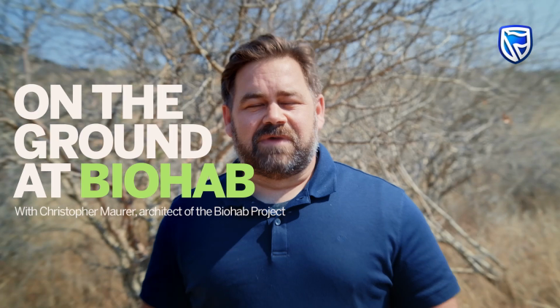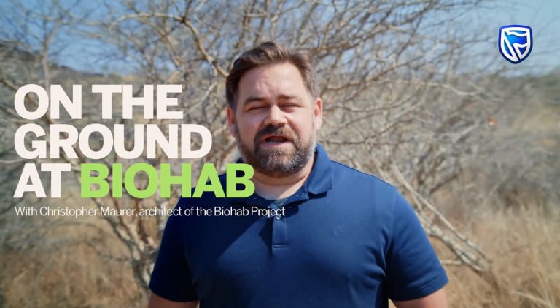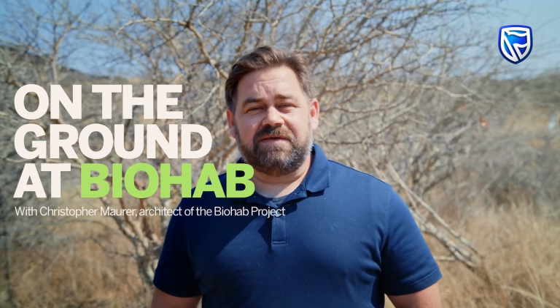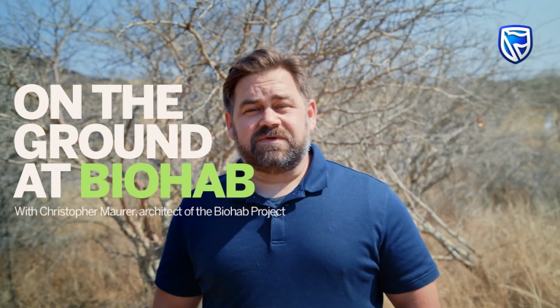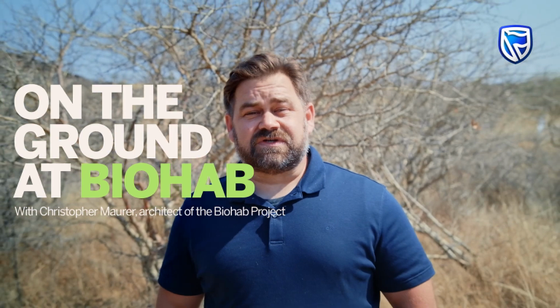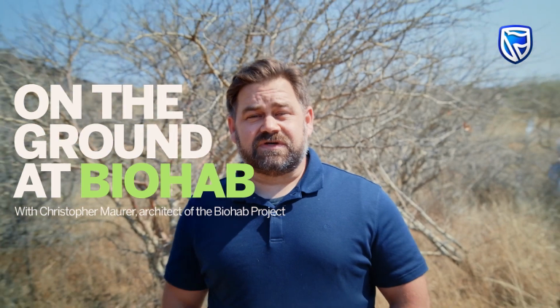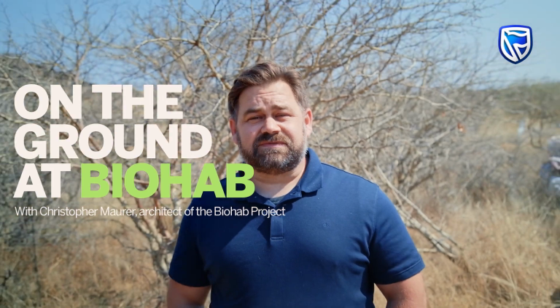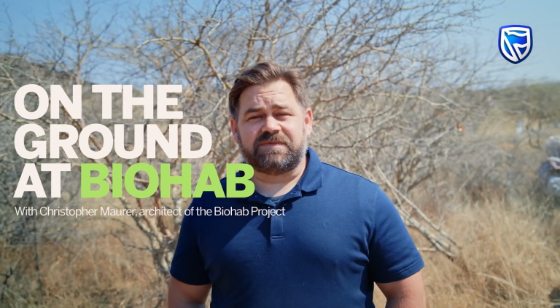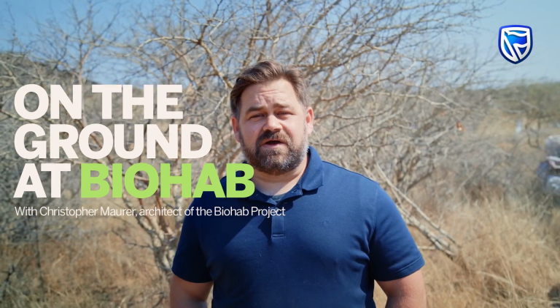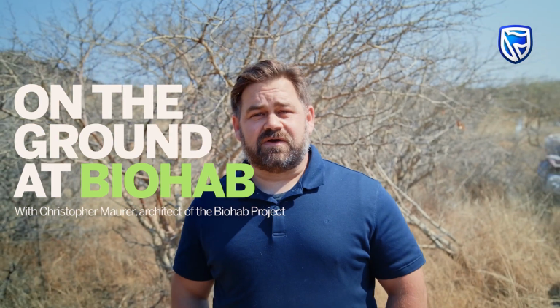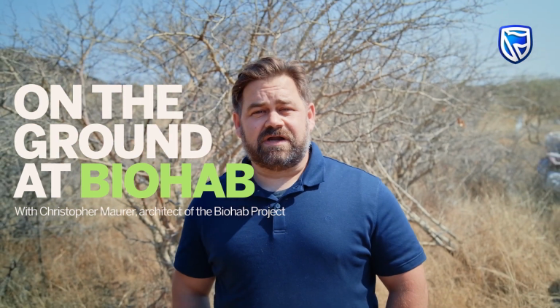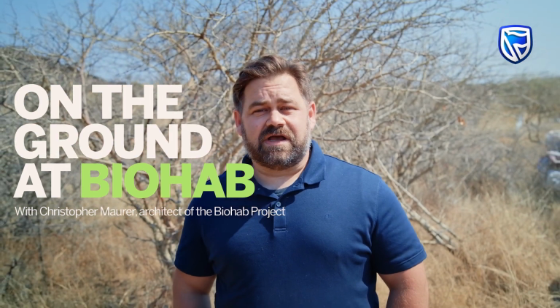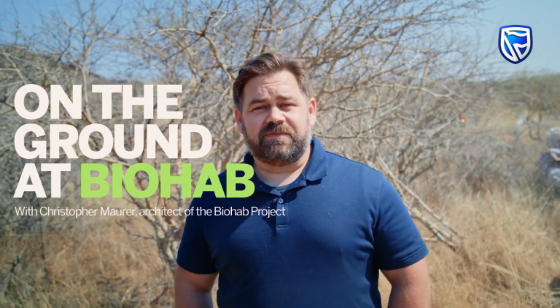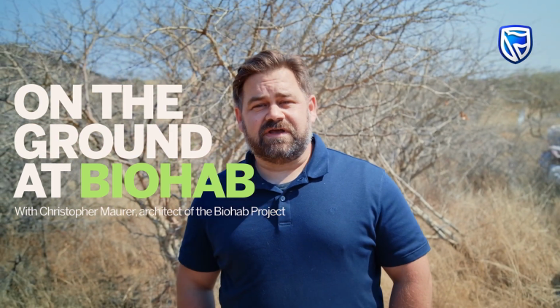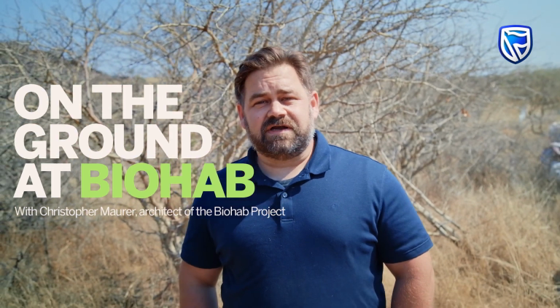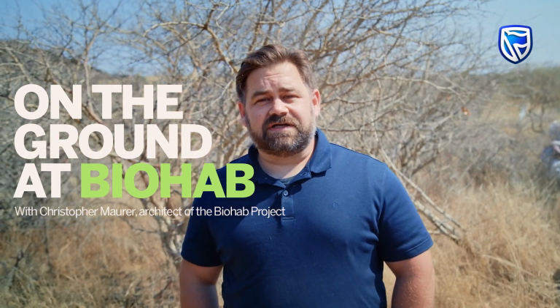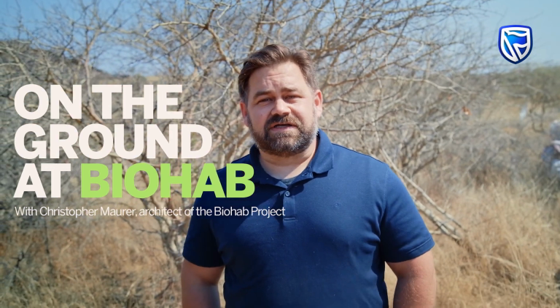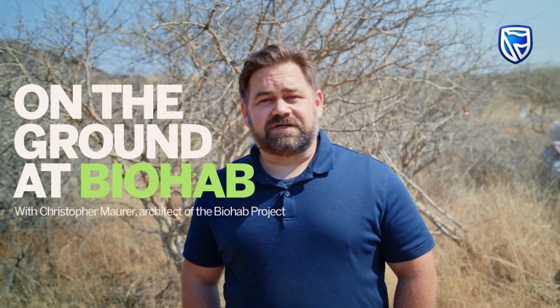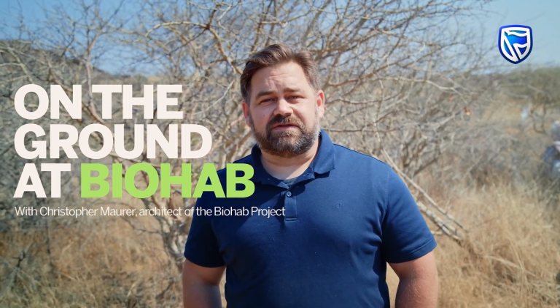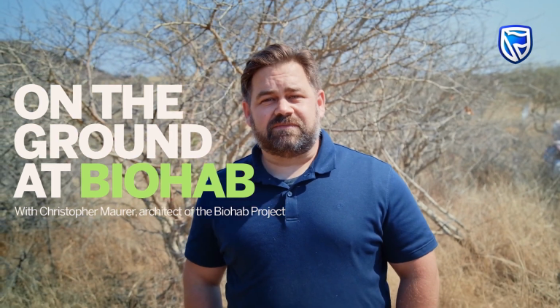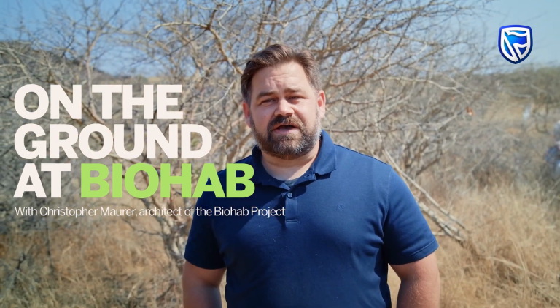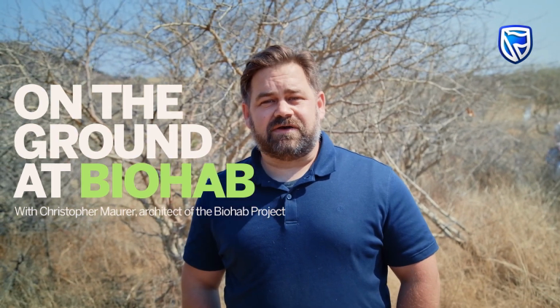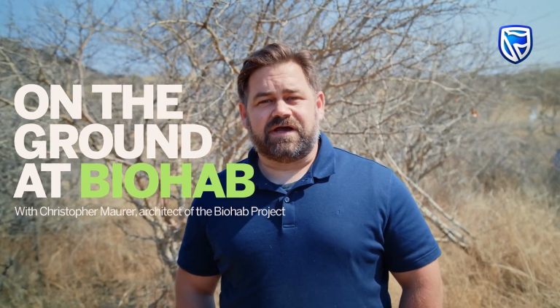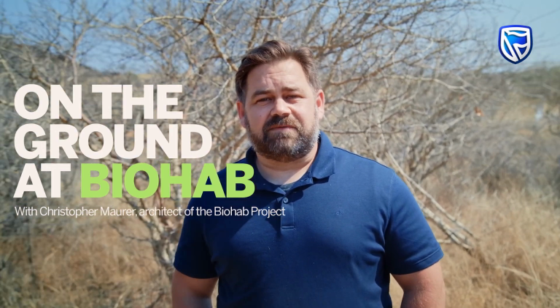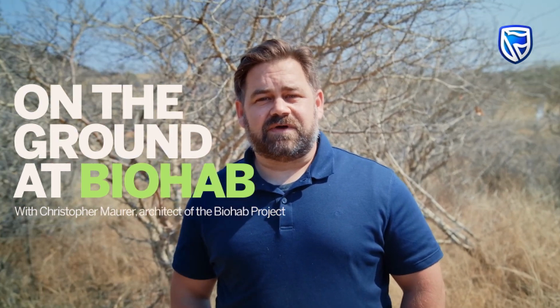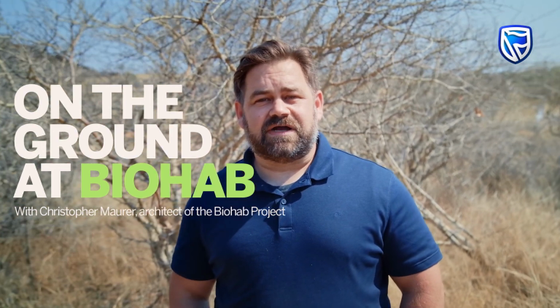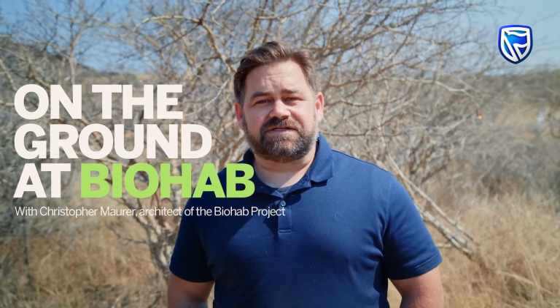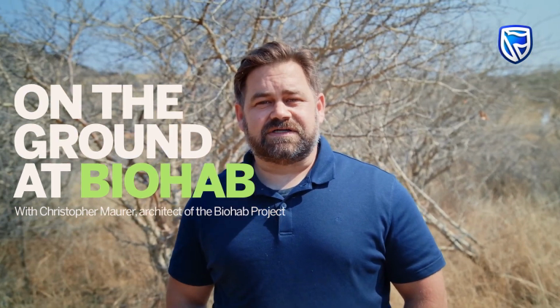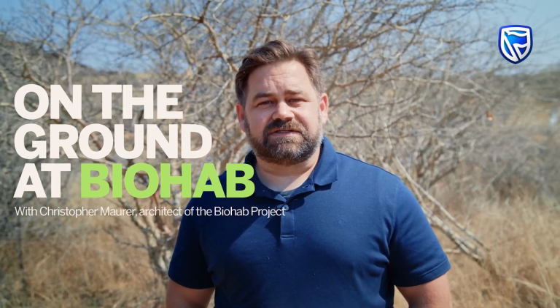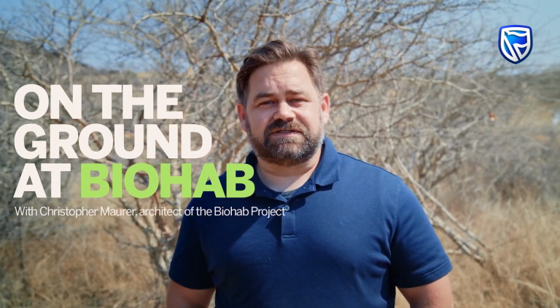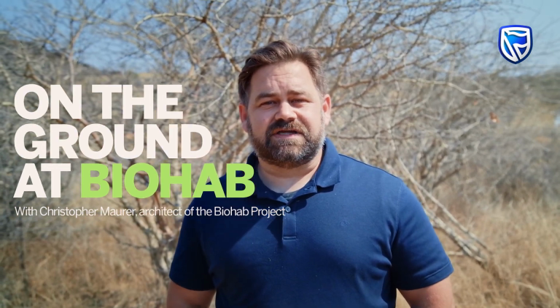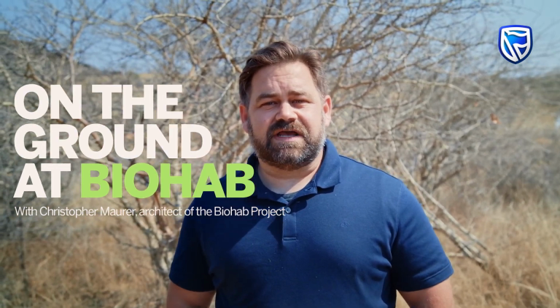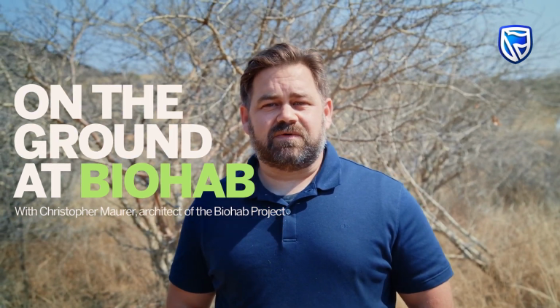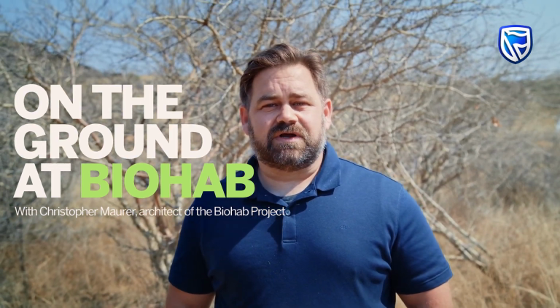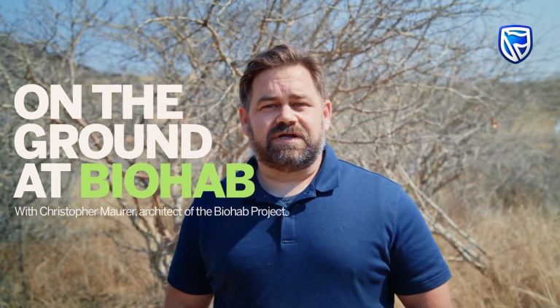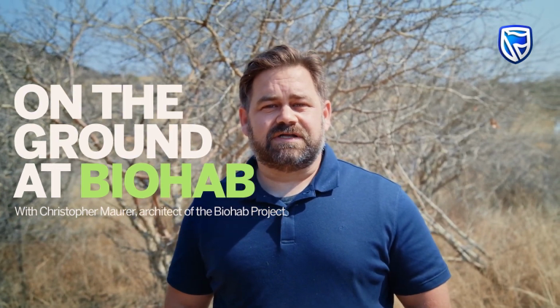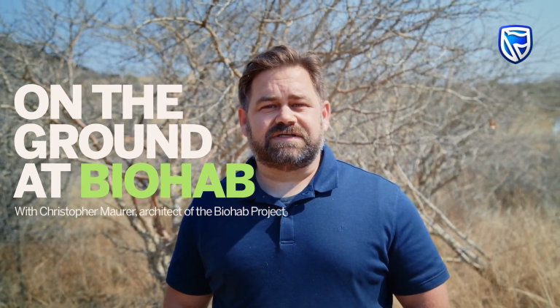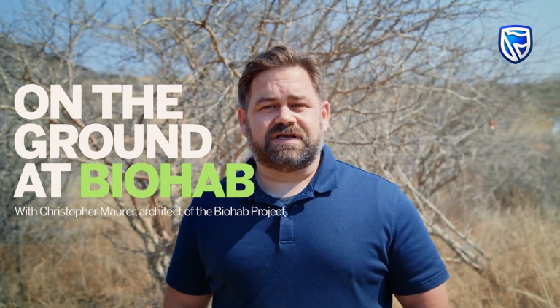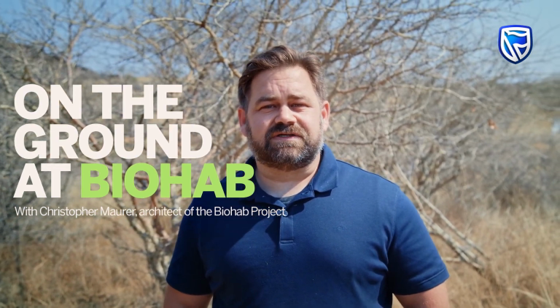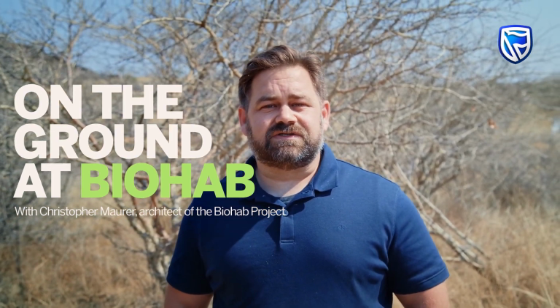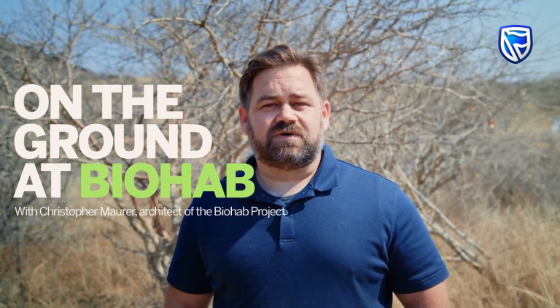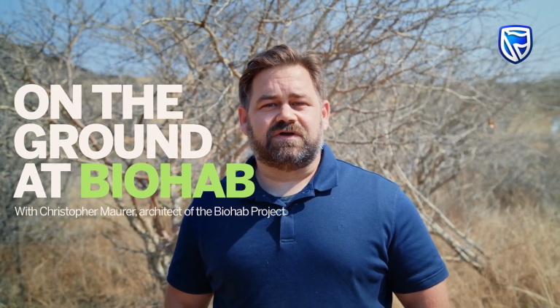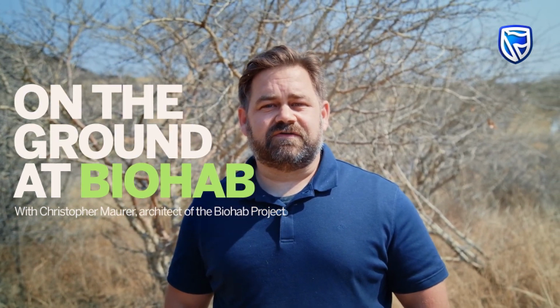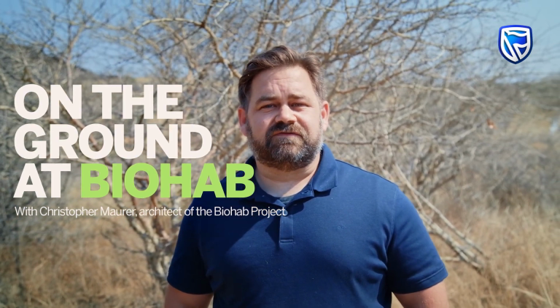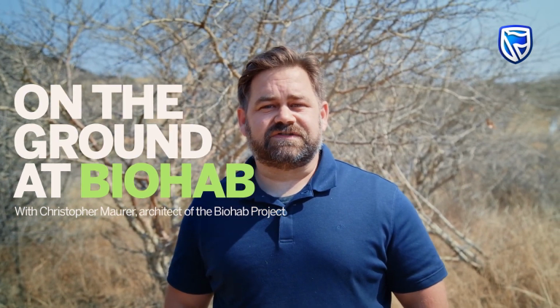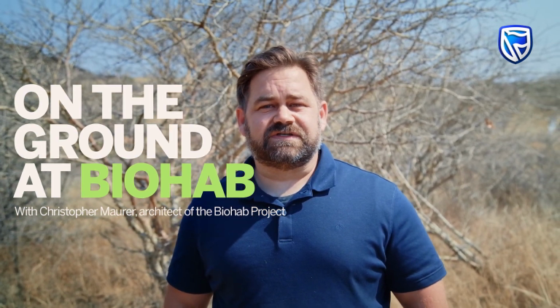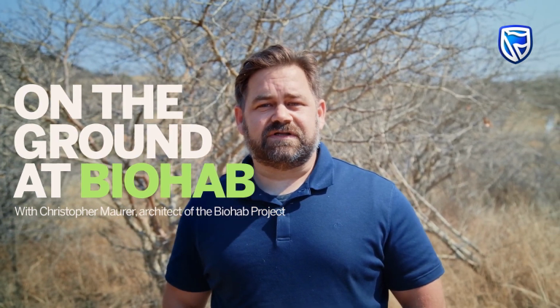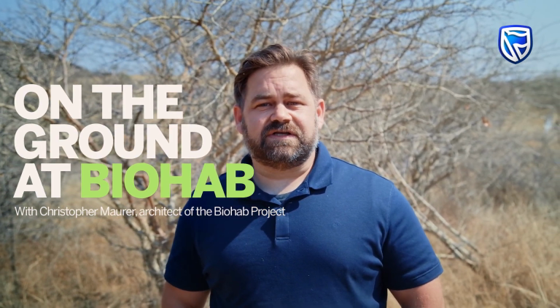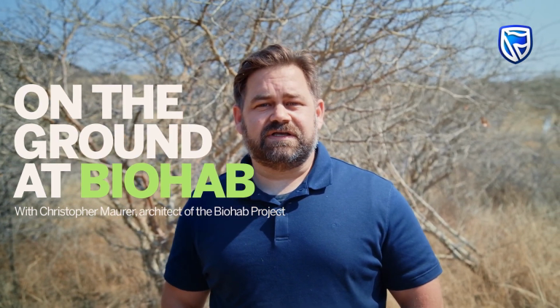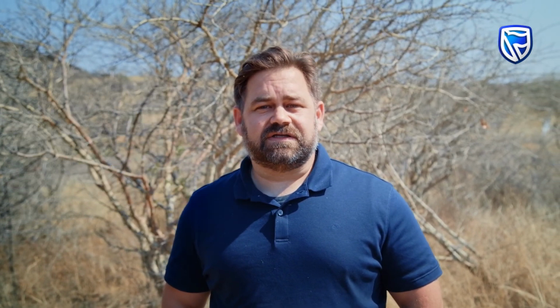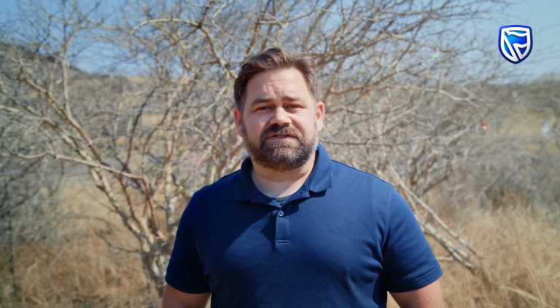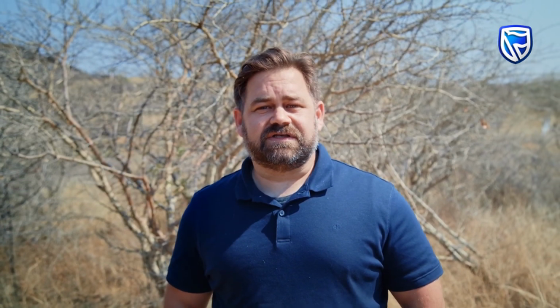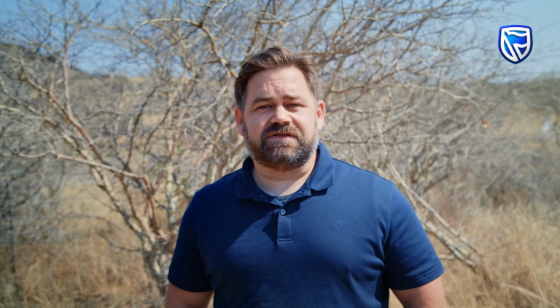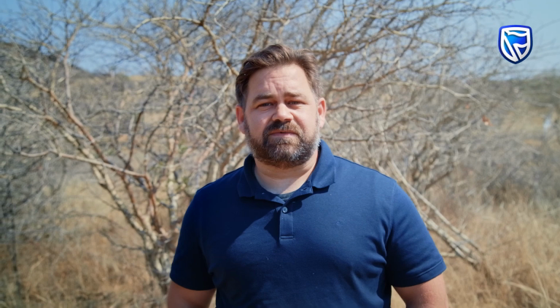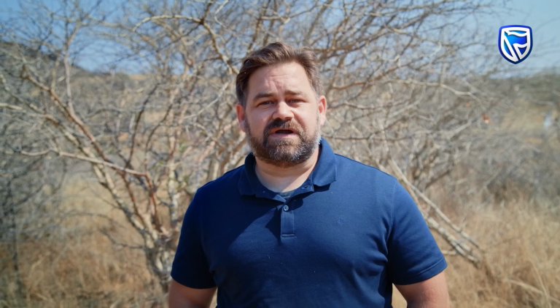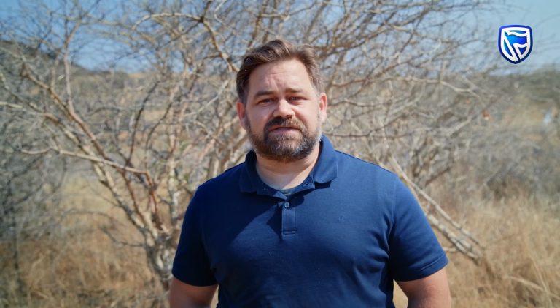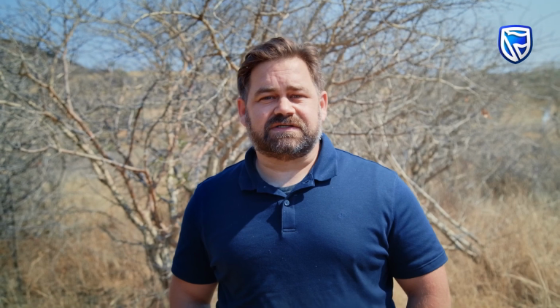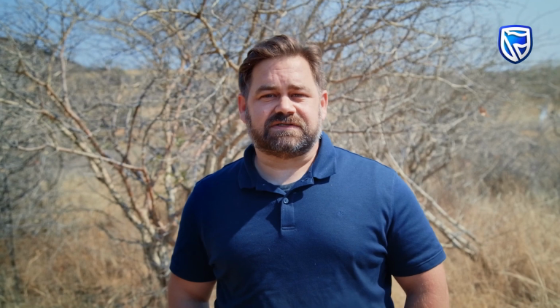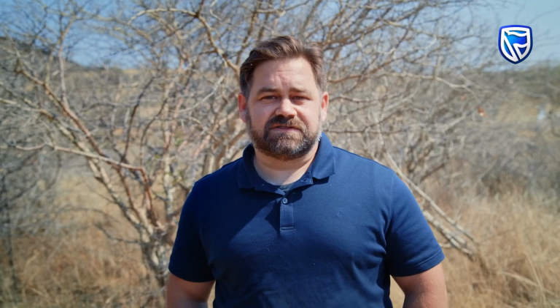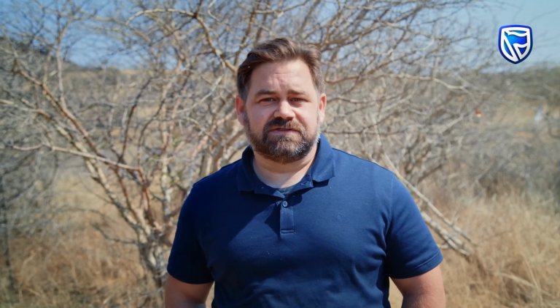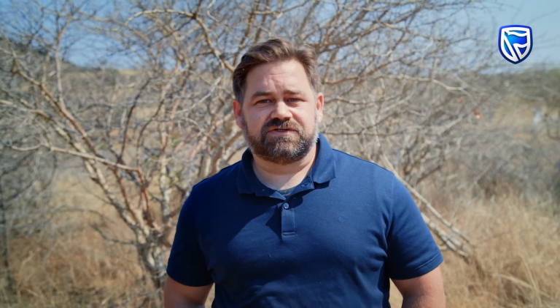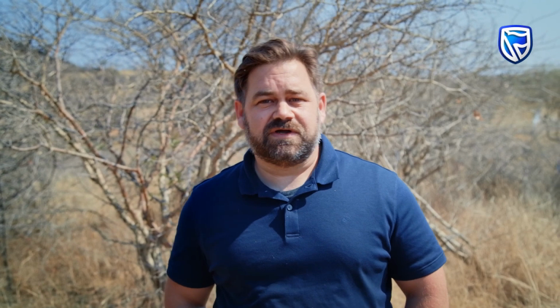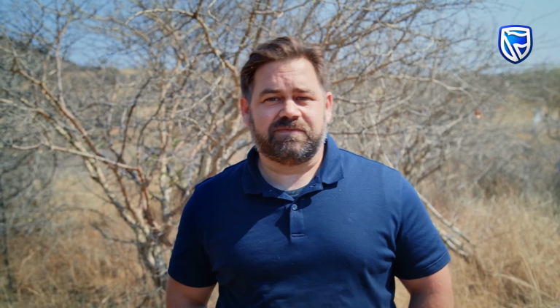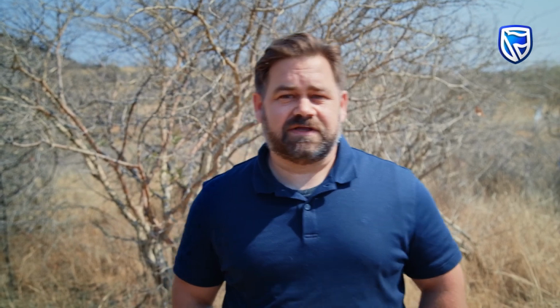My name is Chris Maurer and I'm the architect of the Biohab project. Today we're going to take a tour of the facility and see the process. Join me.